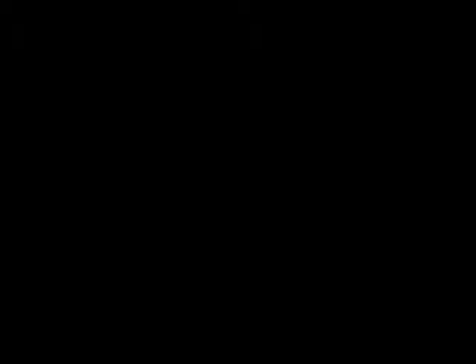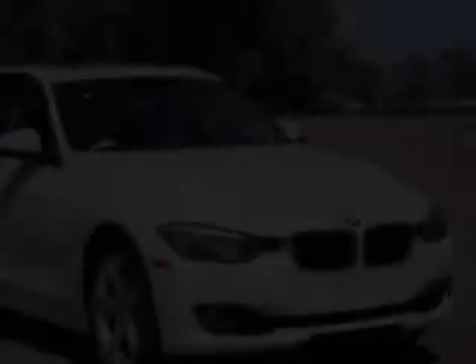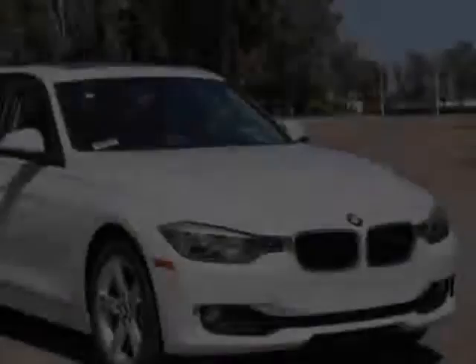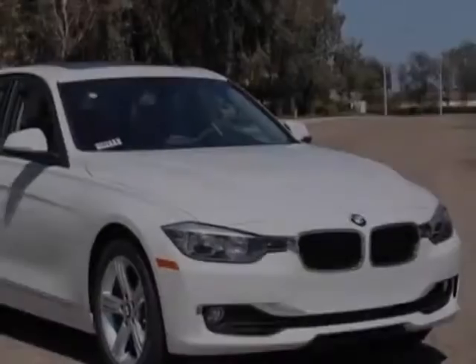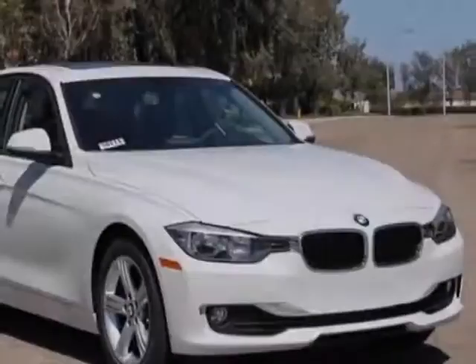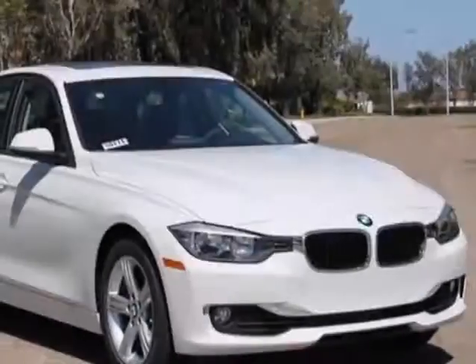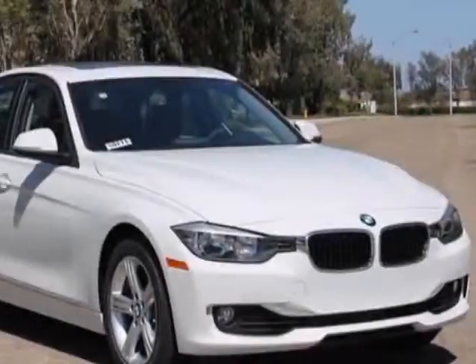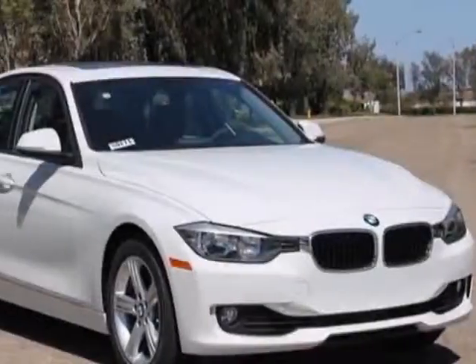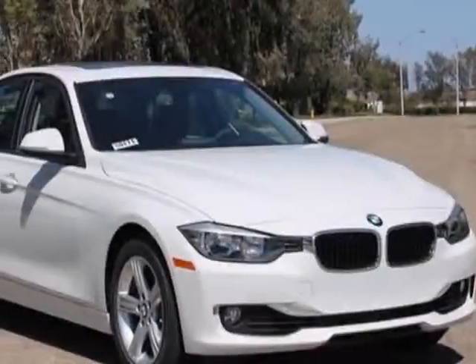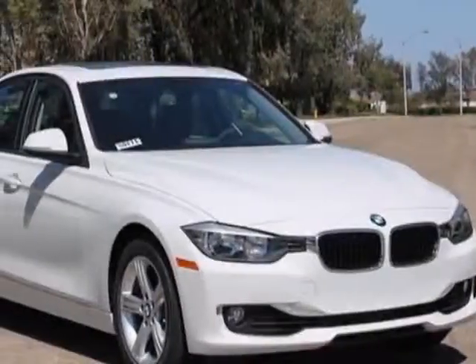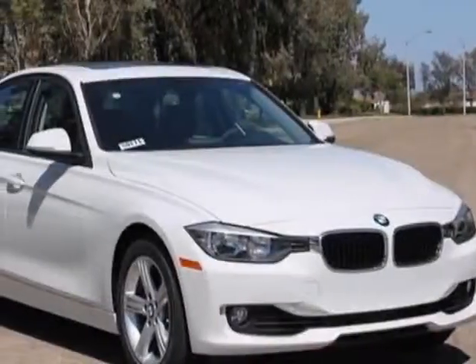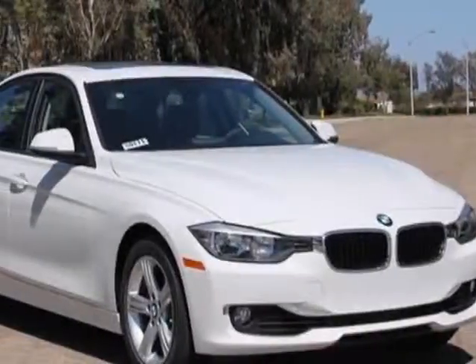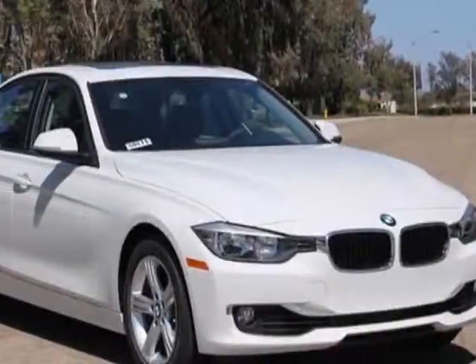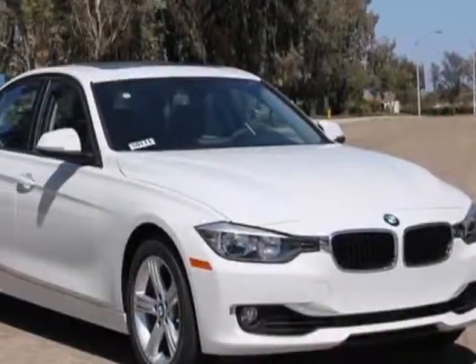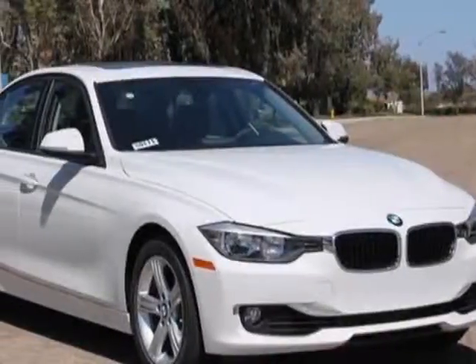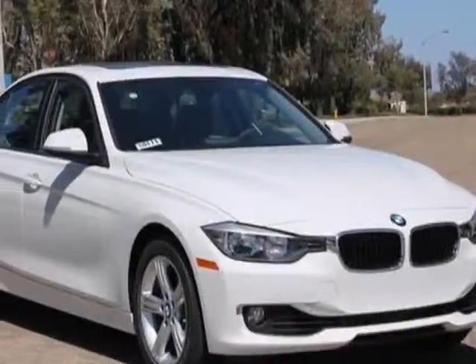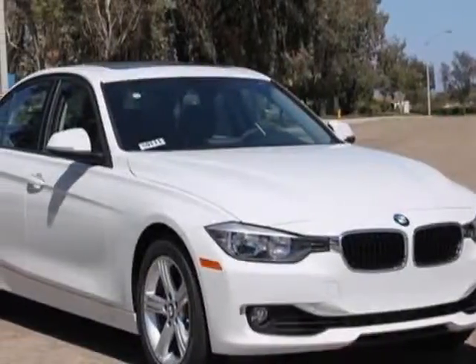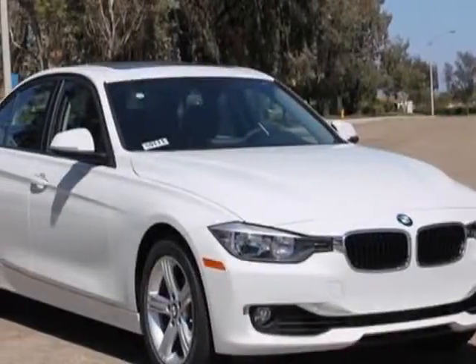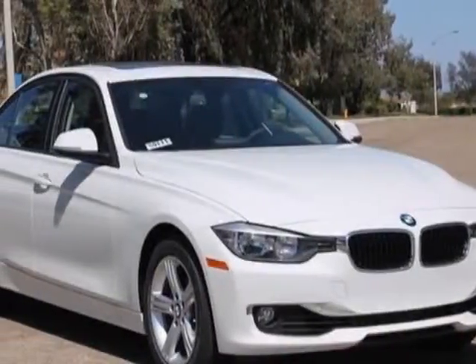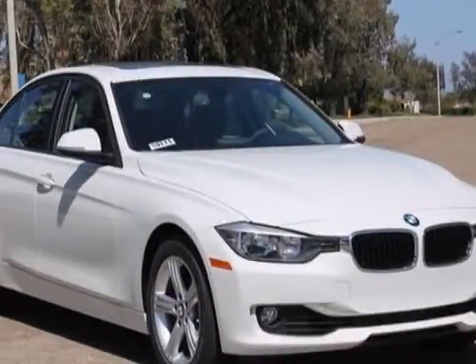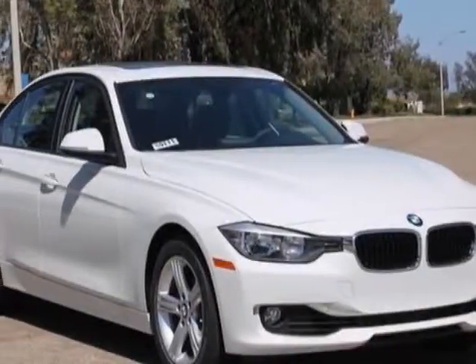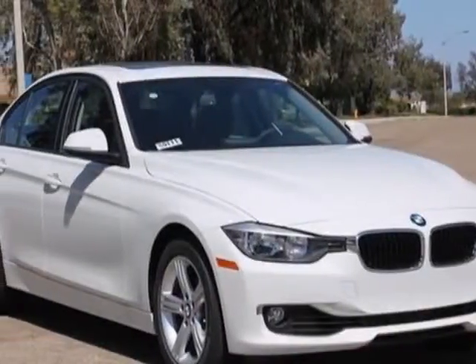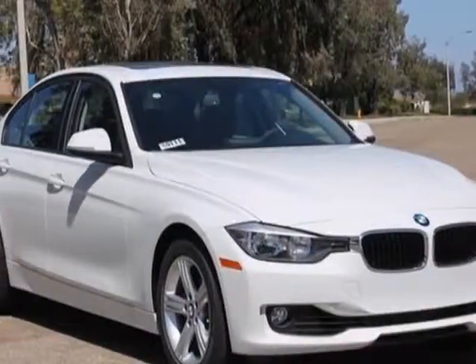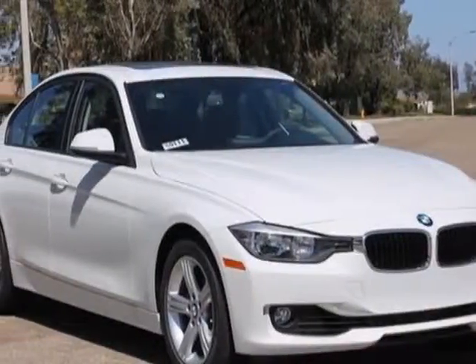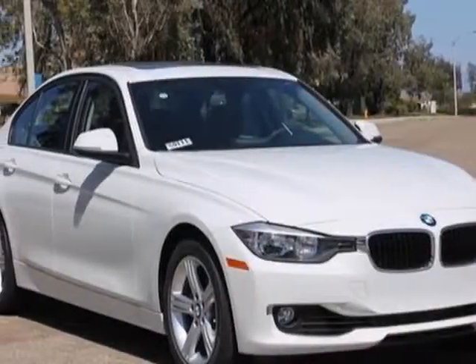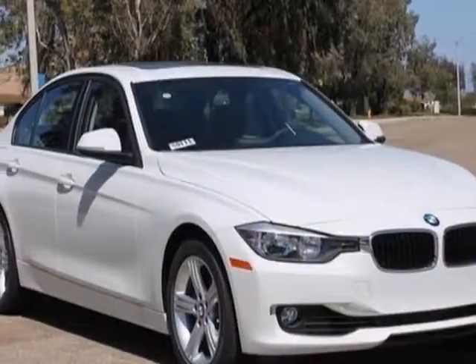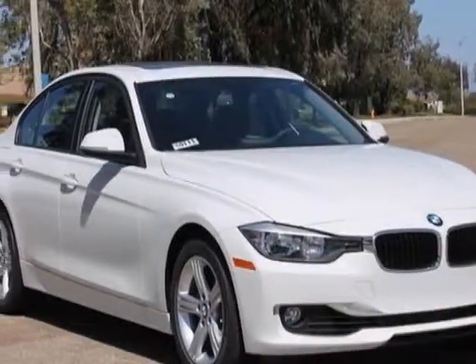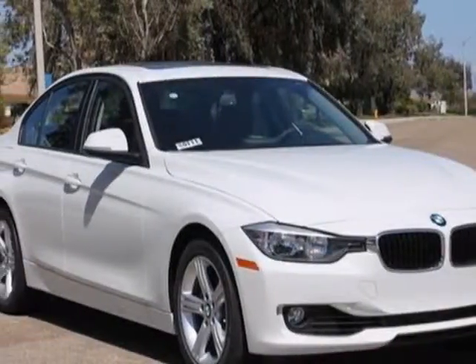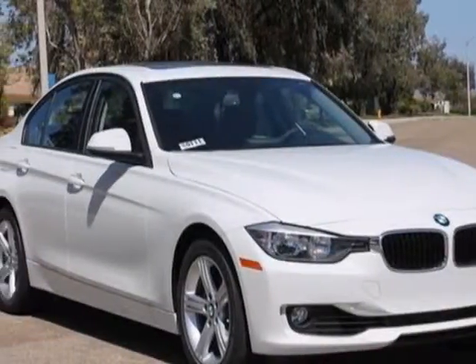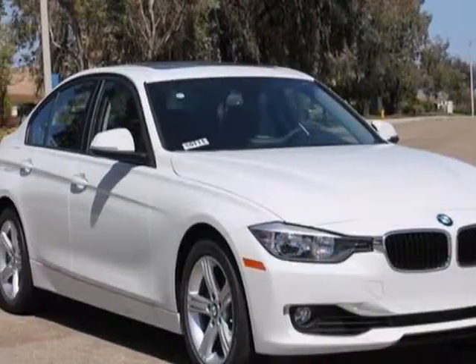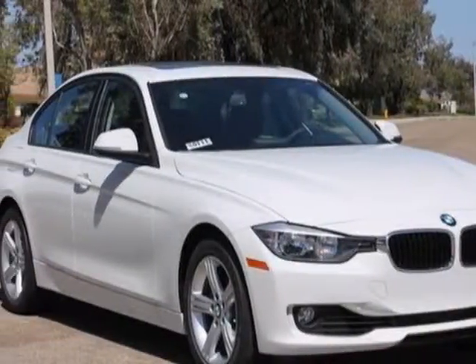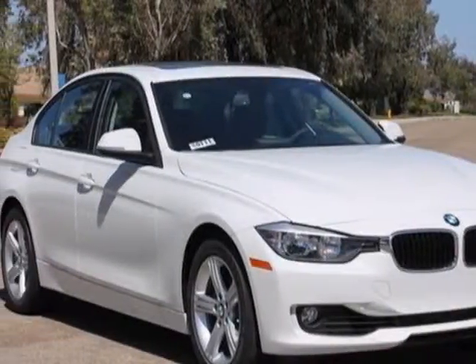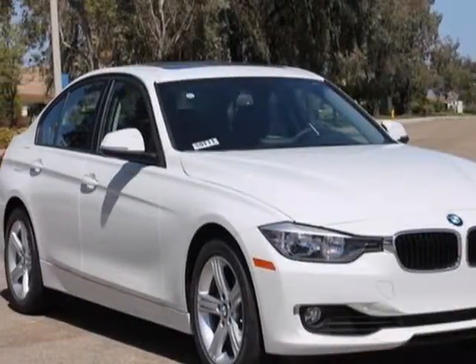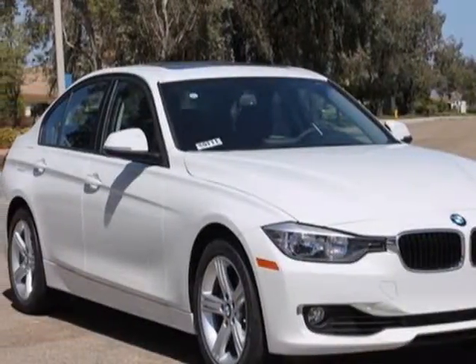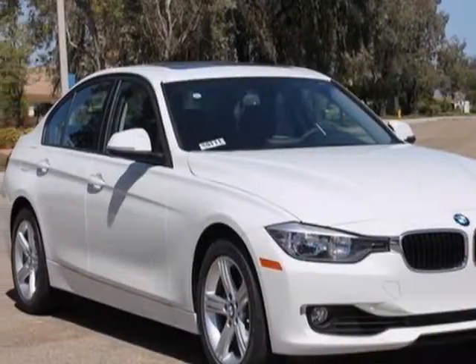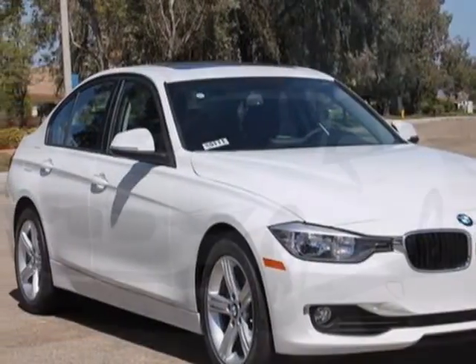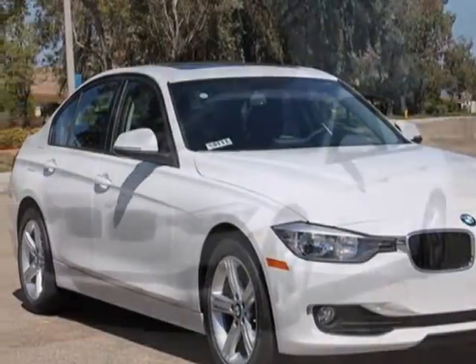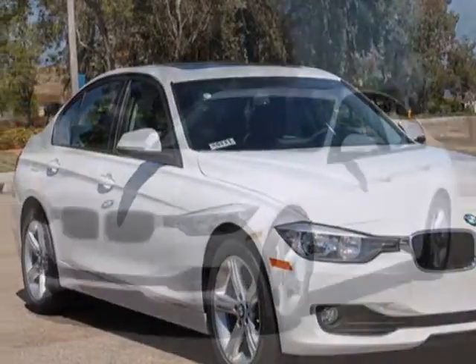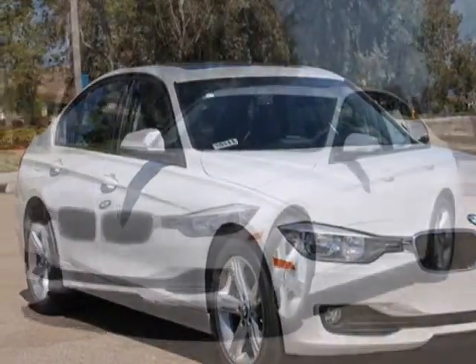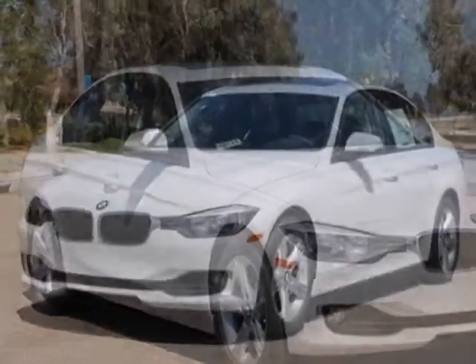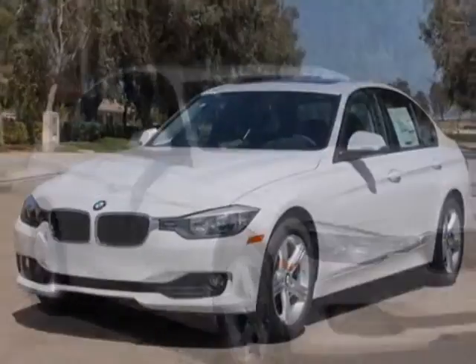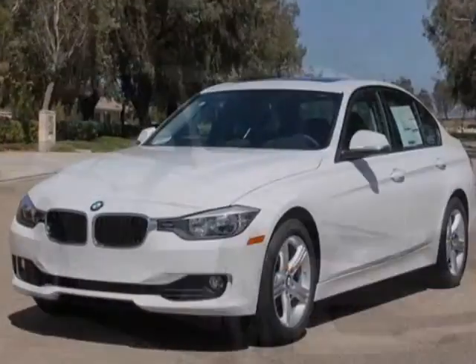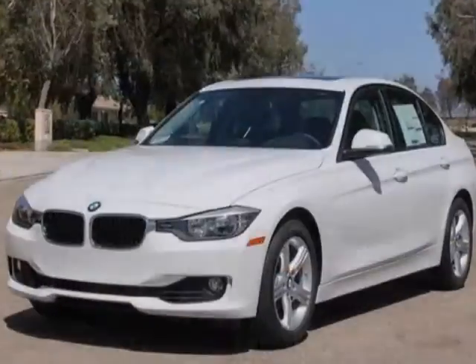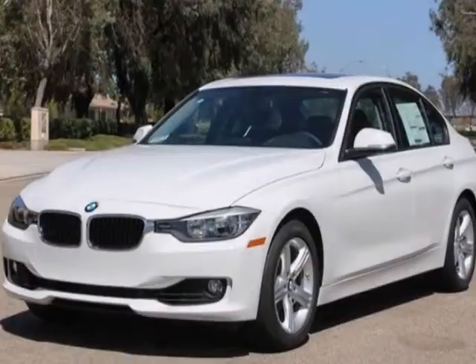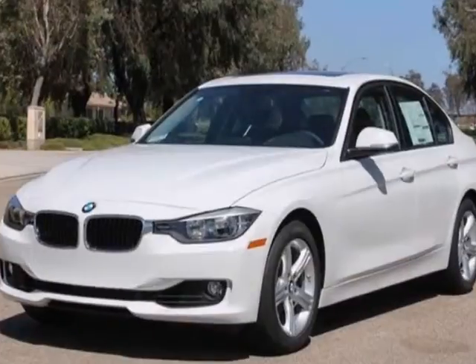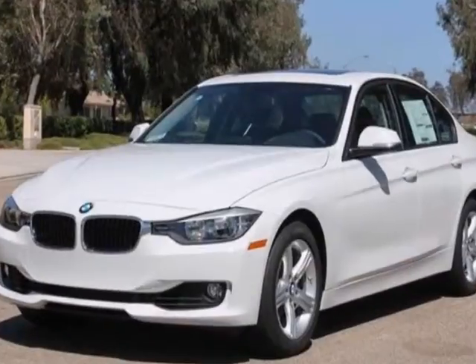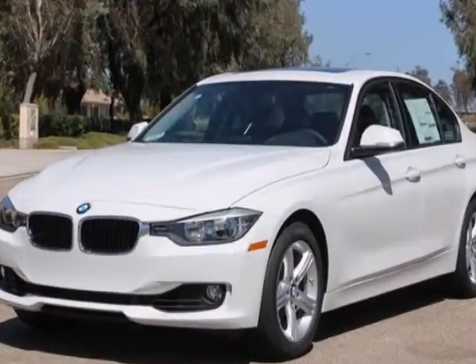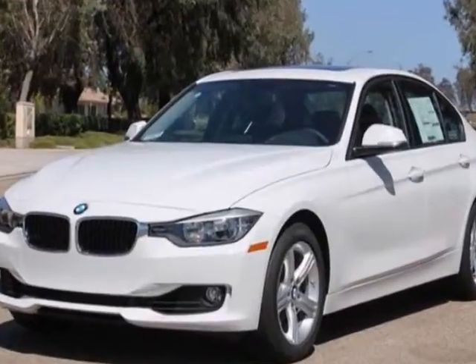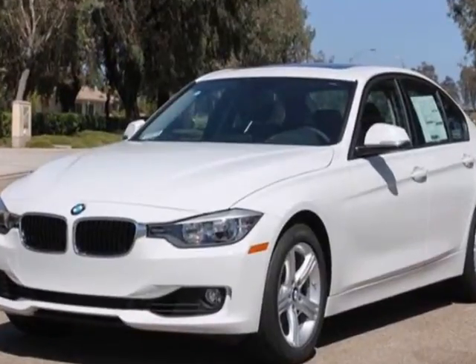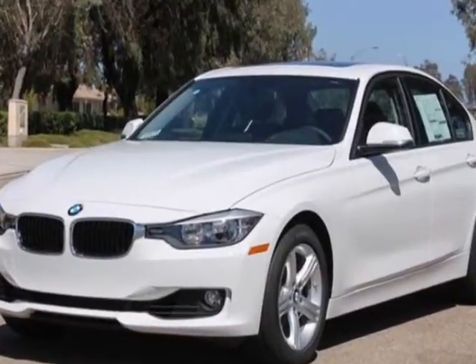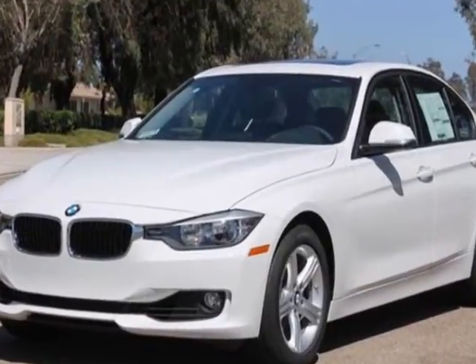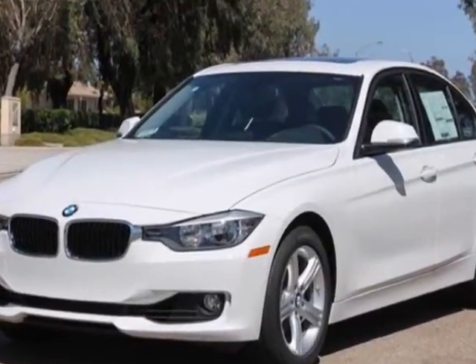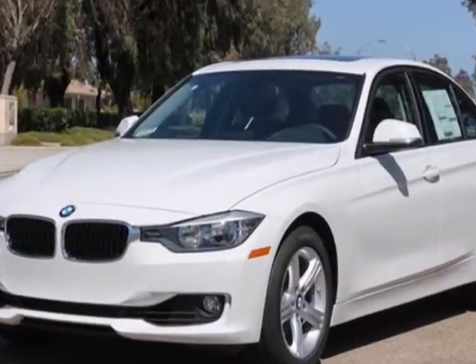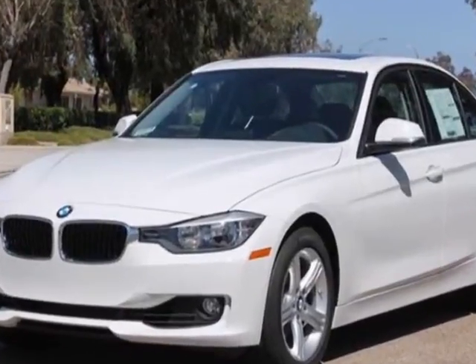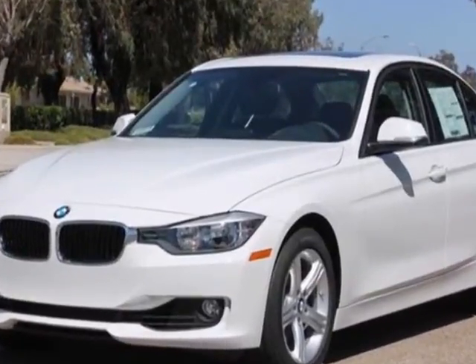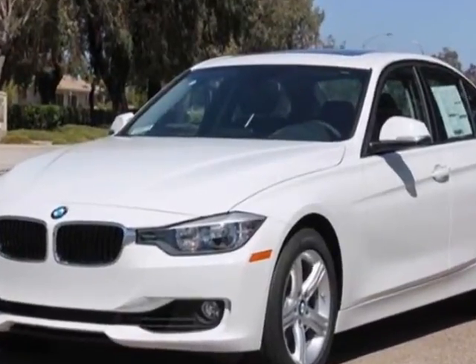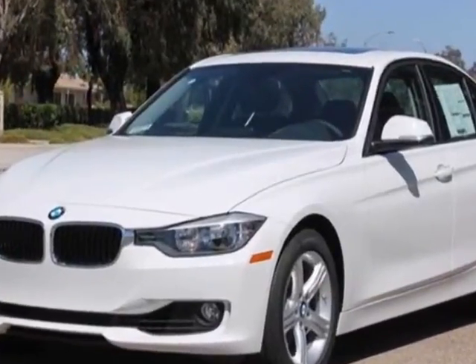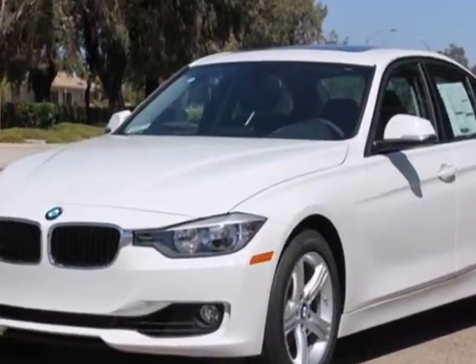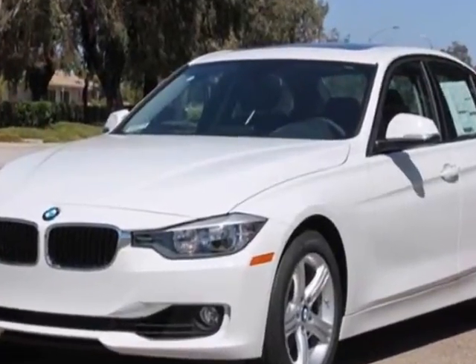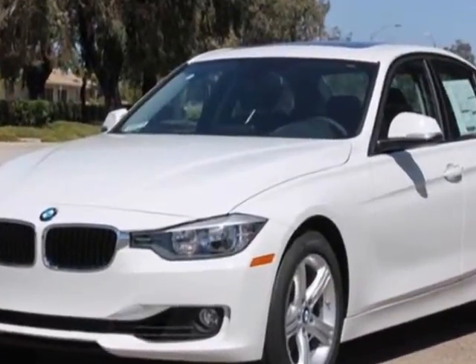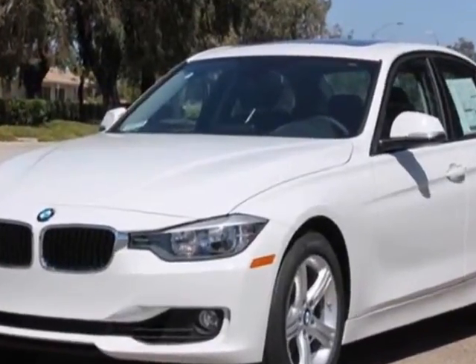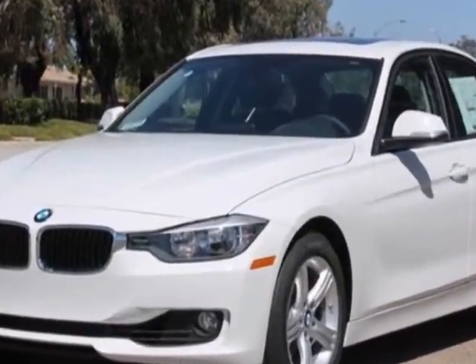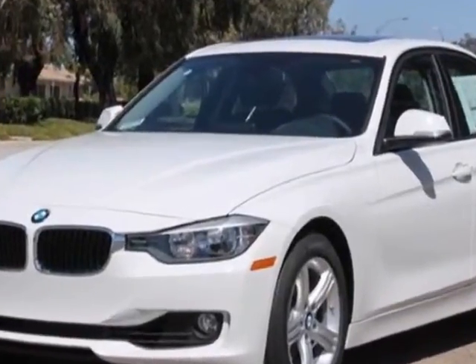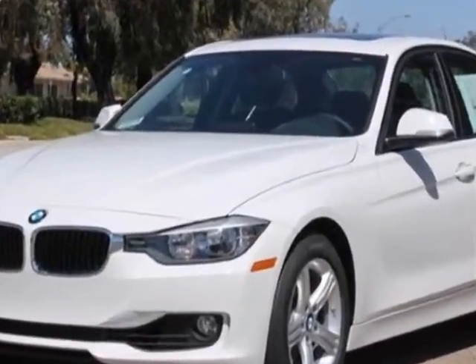Take a look at this new 2014 BMW 3 Series. For your protection, this vehicle has a full factory warranty.